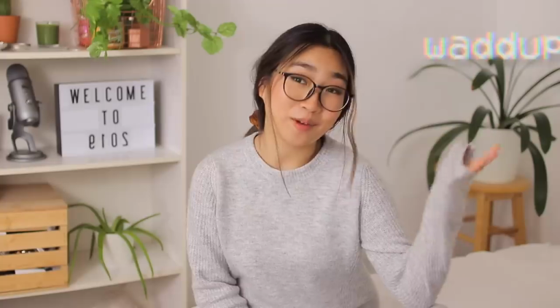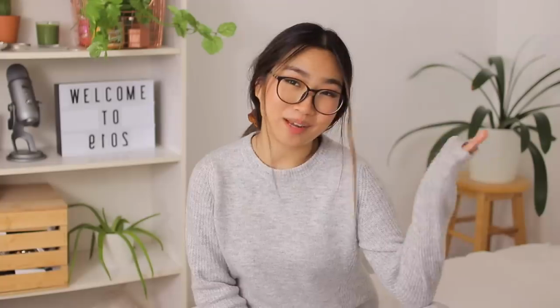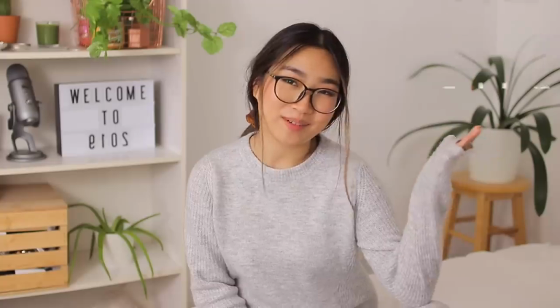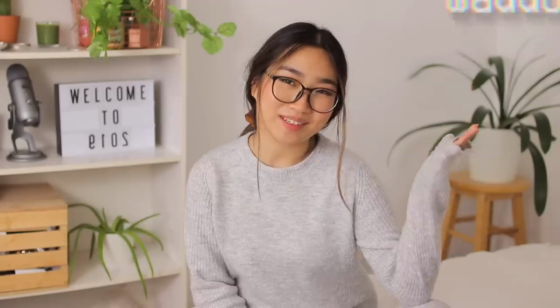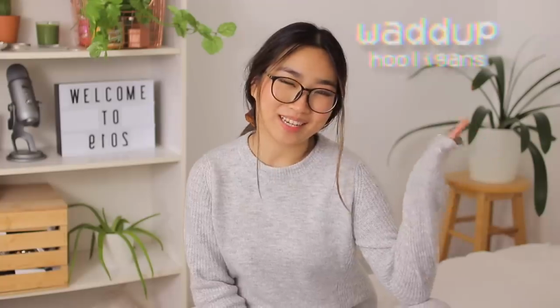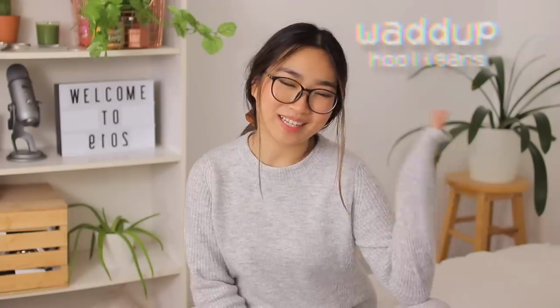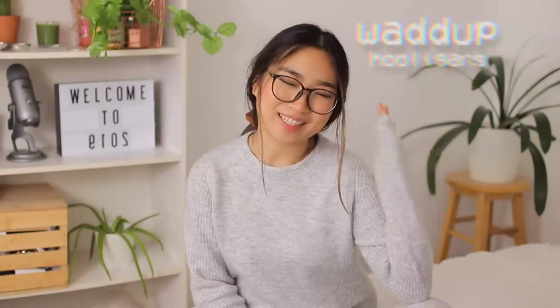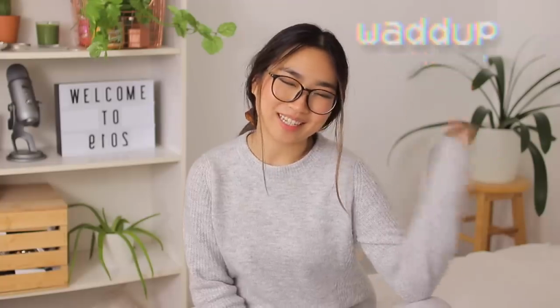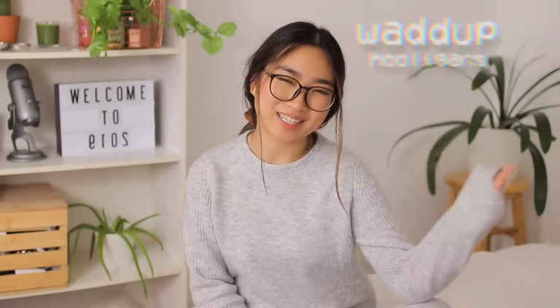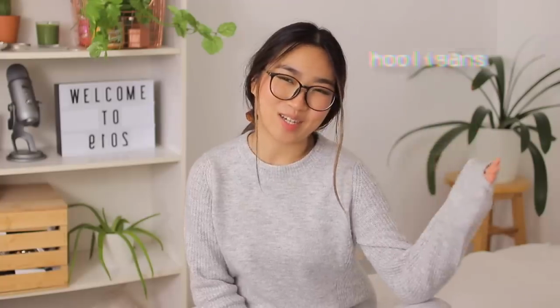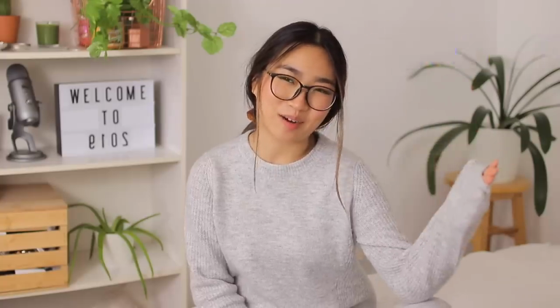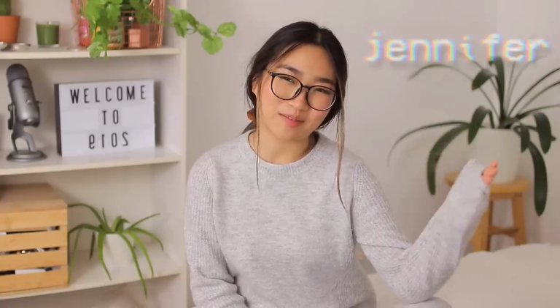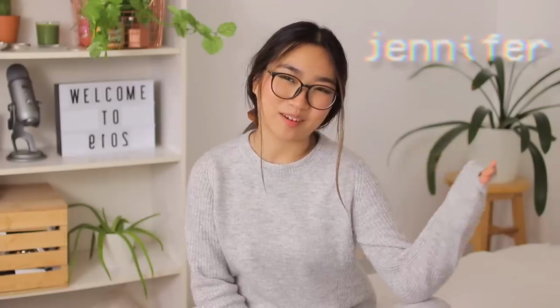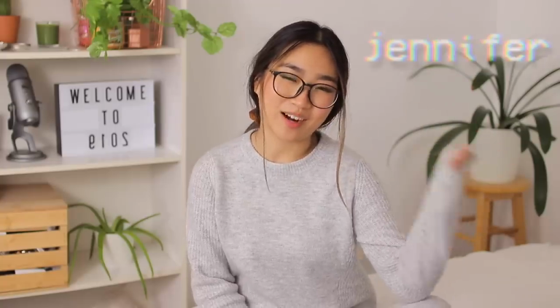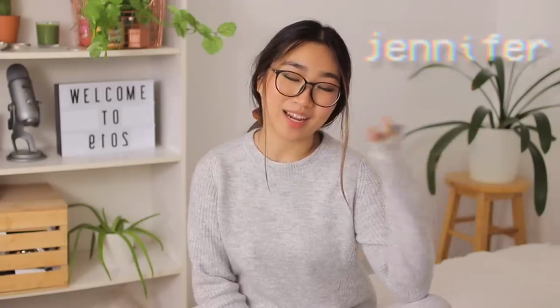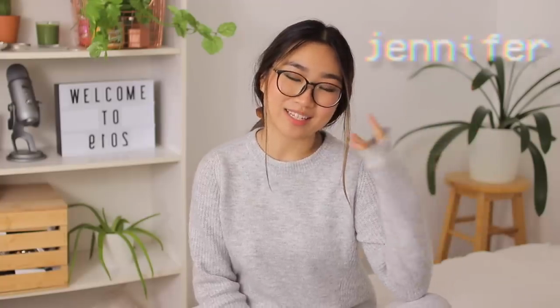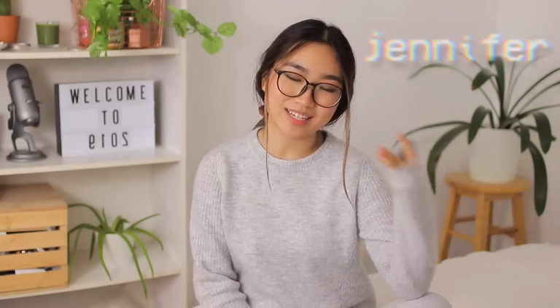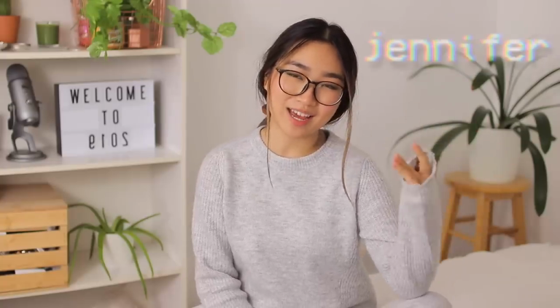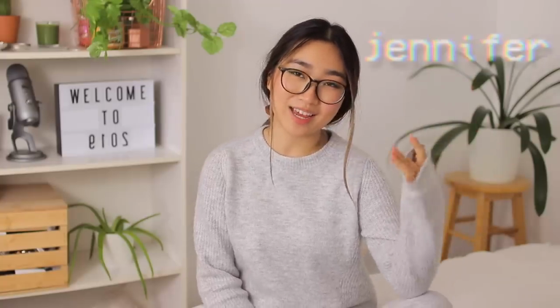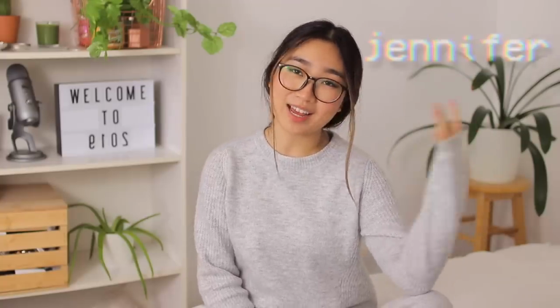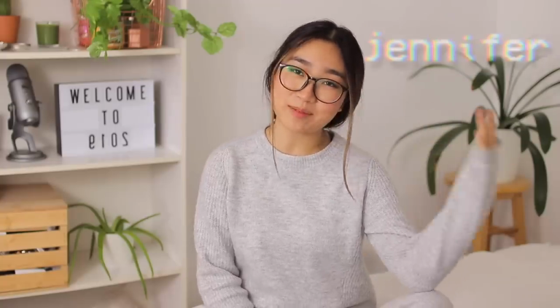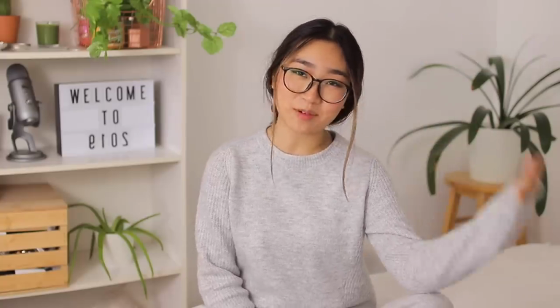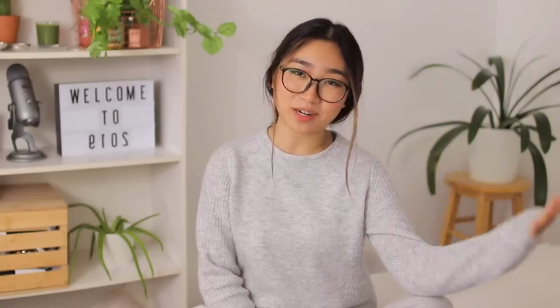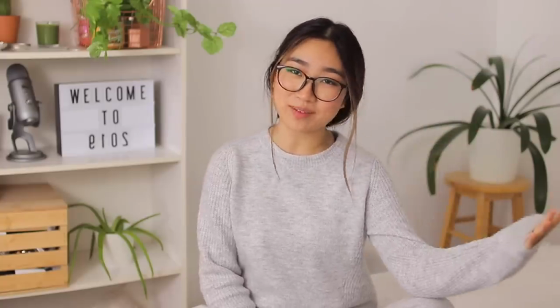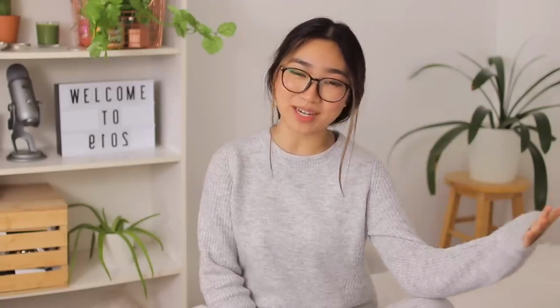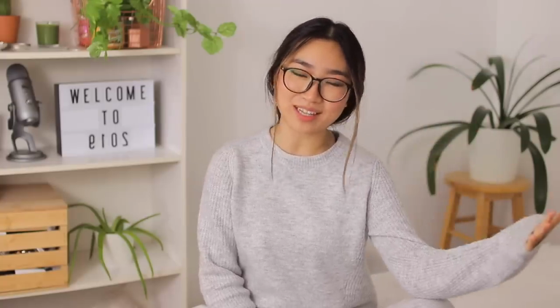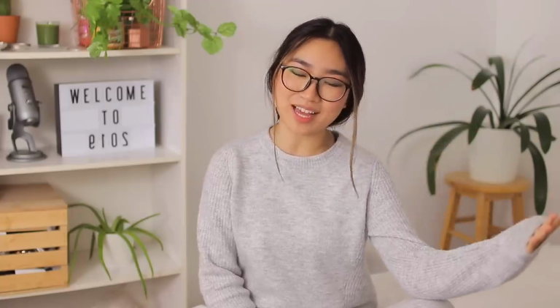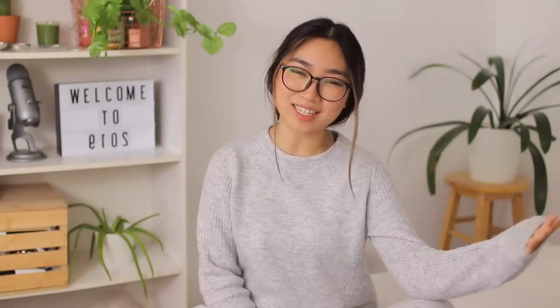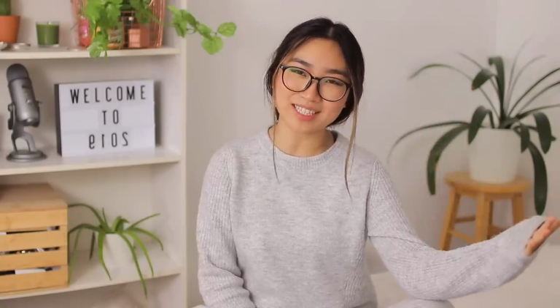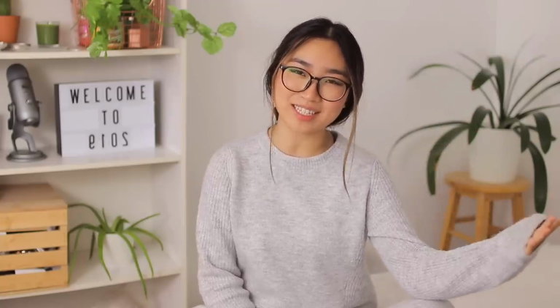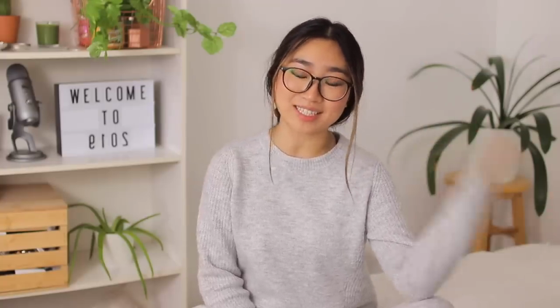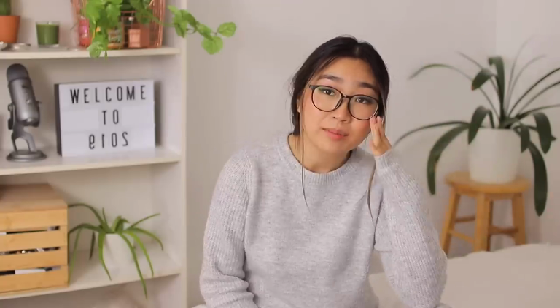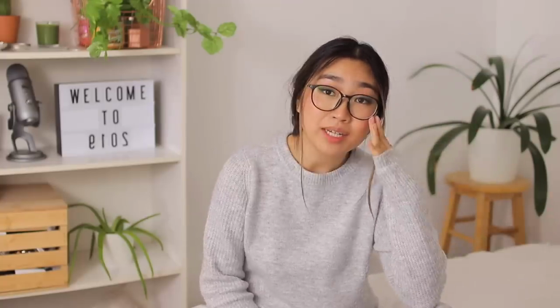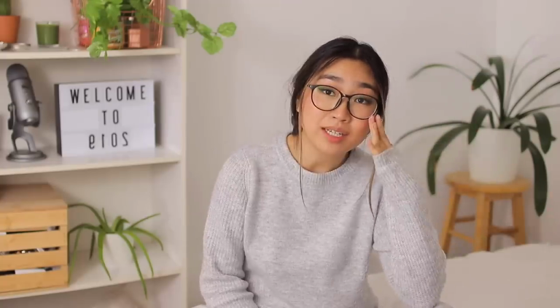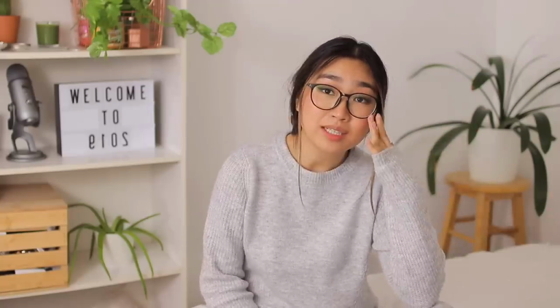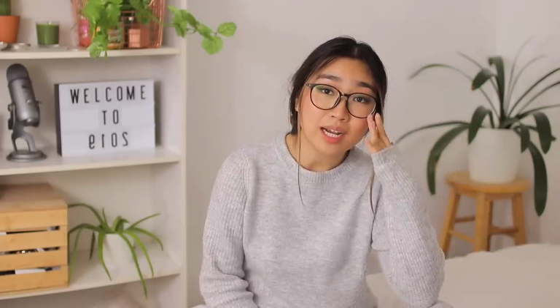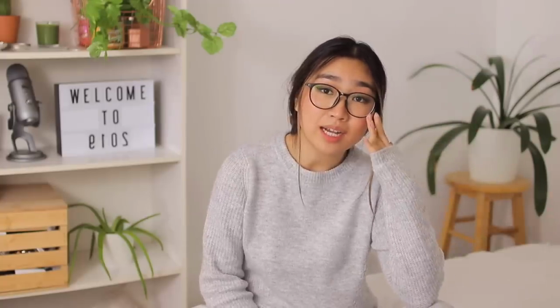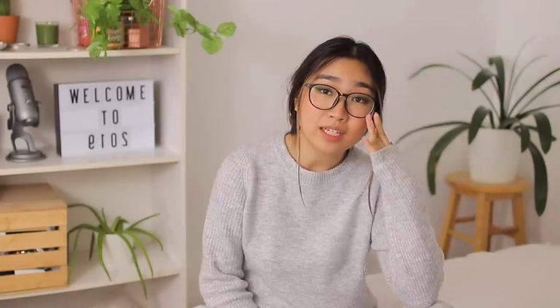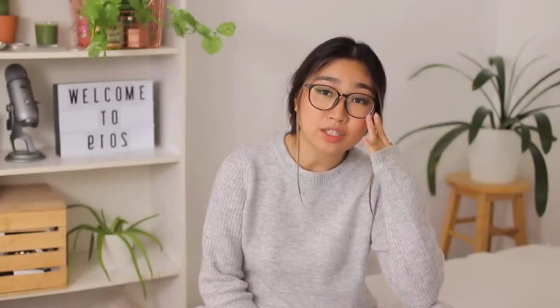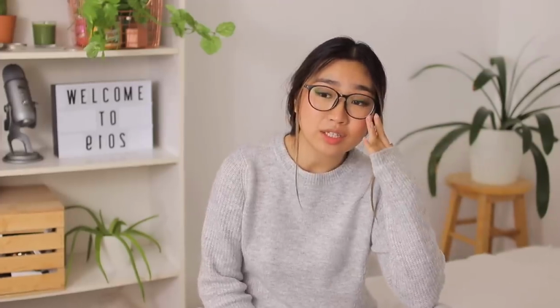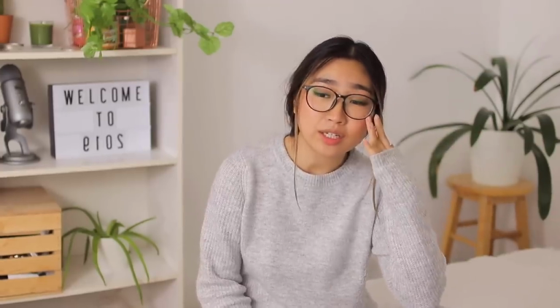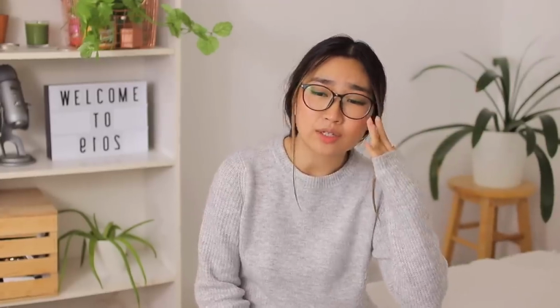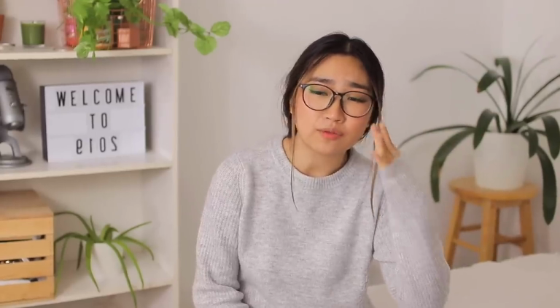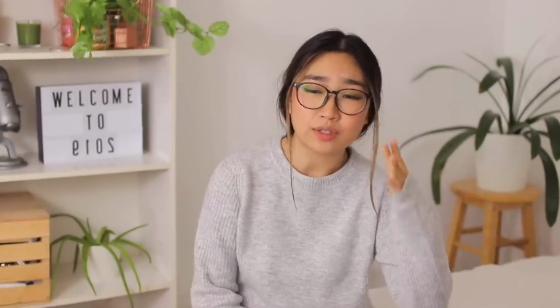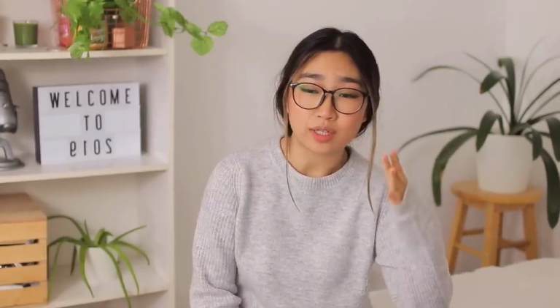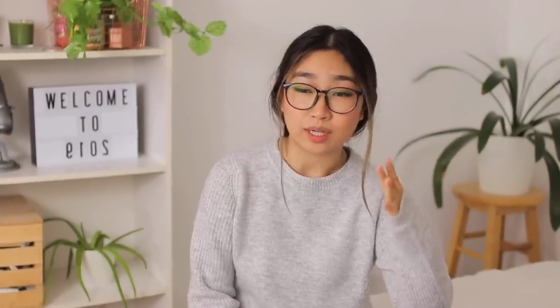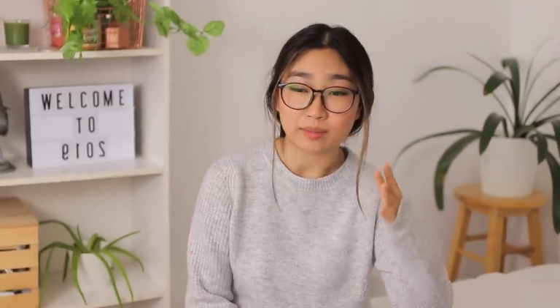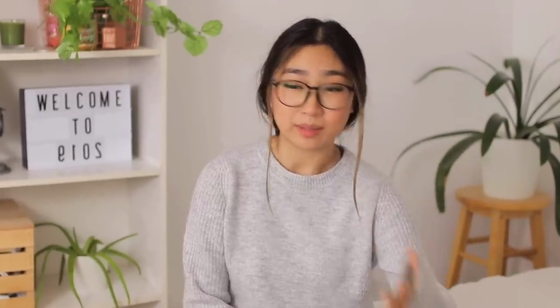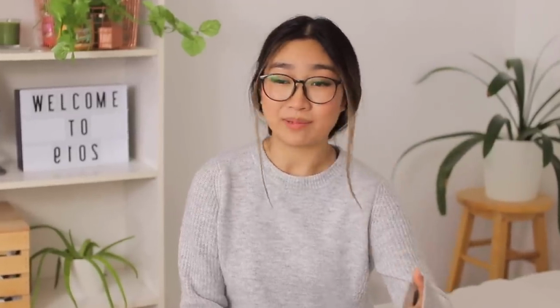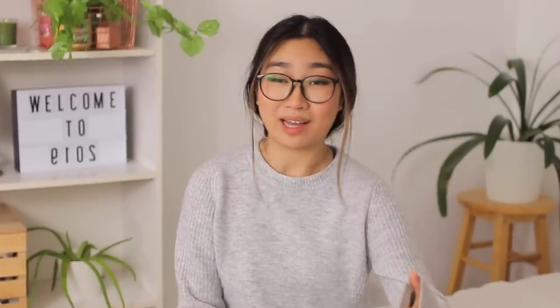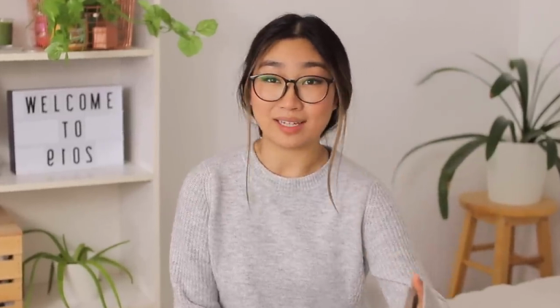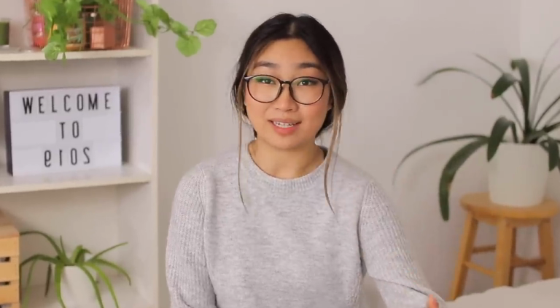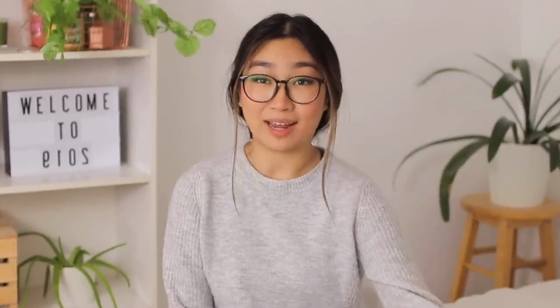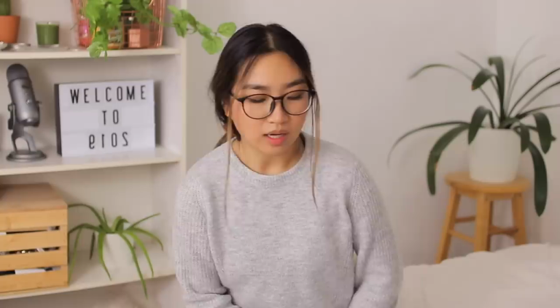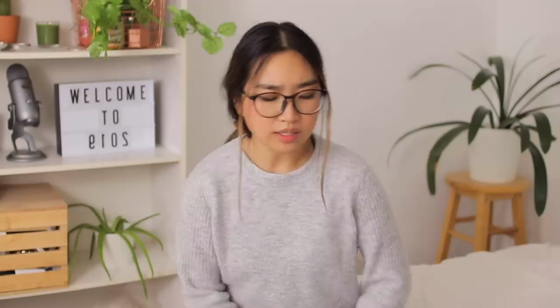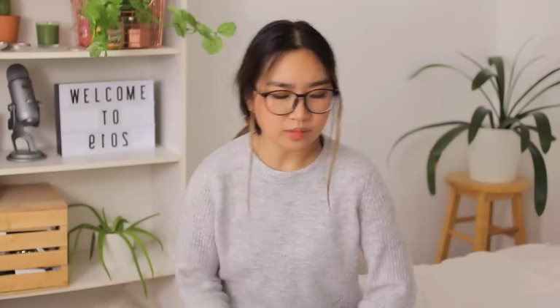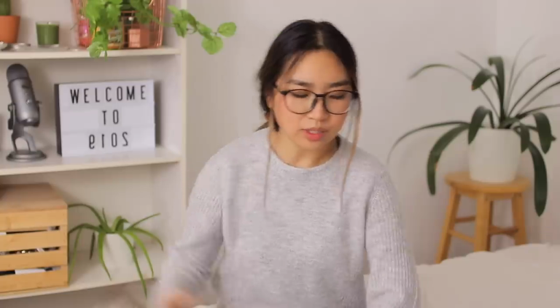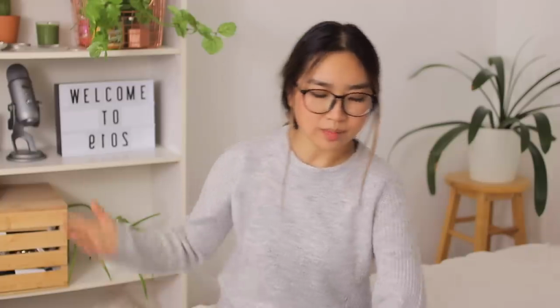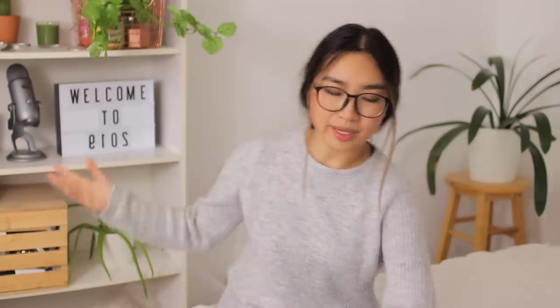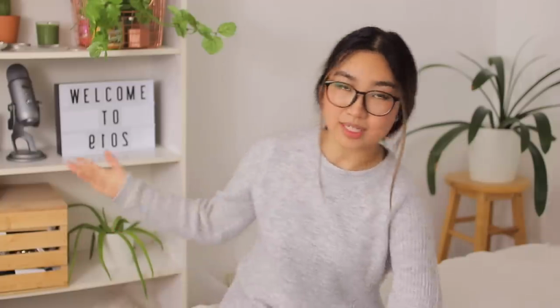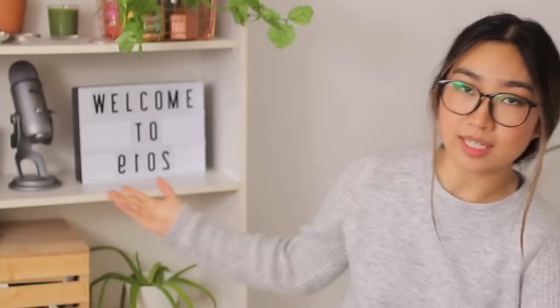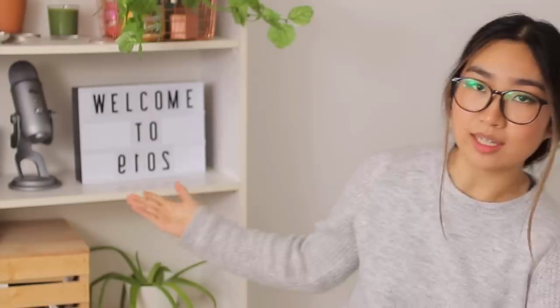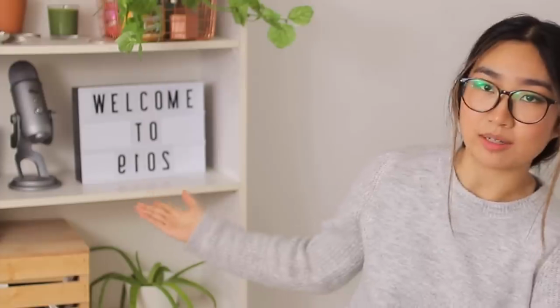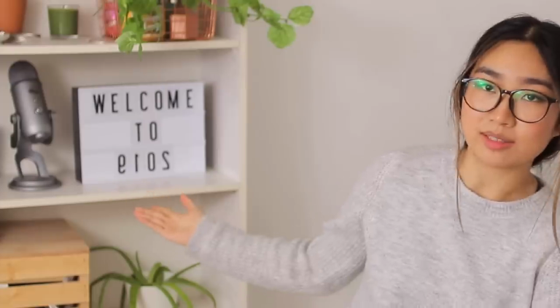What up hooligans, it's Jennifer, and today I'm wearing my glasses because I just don't feel like being blind today. Welcome back to Elos.